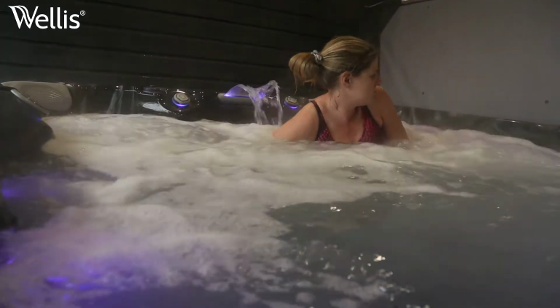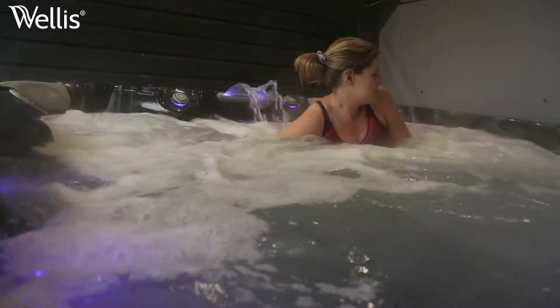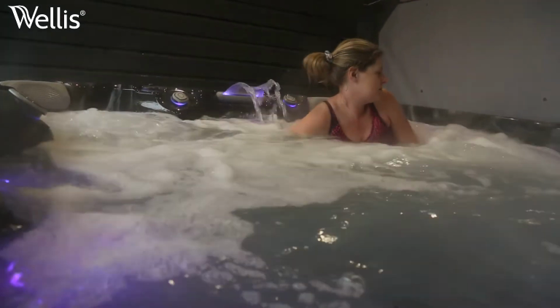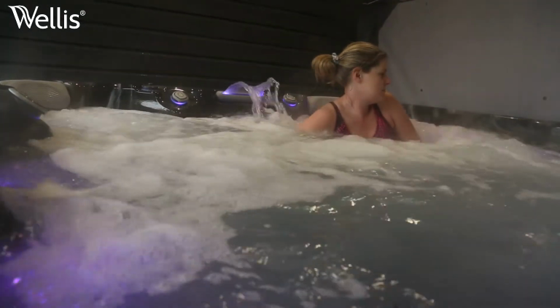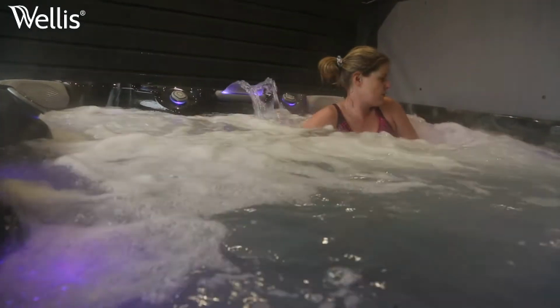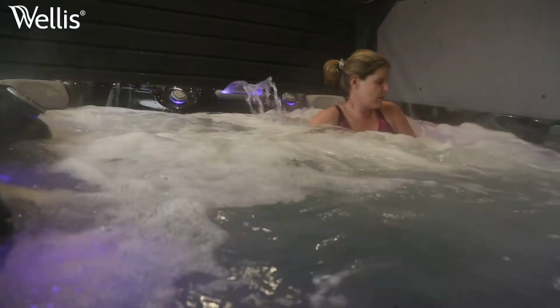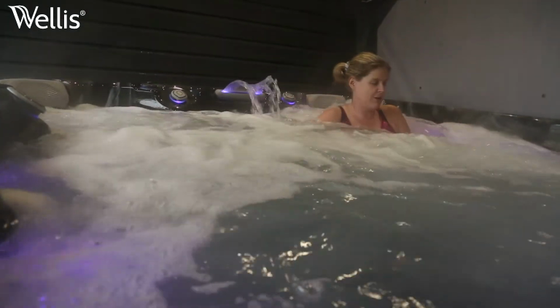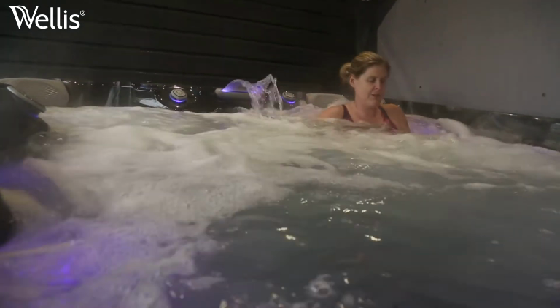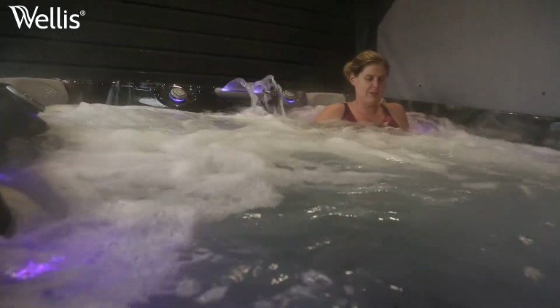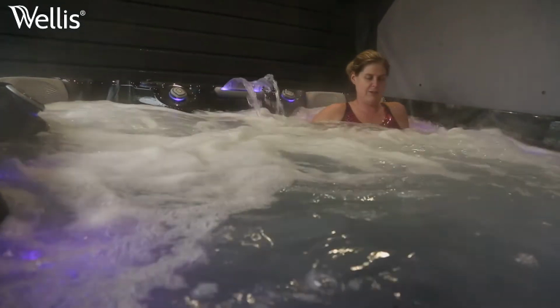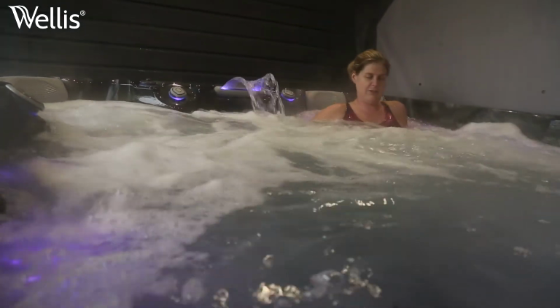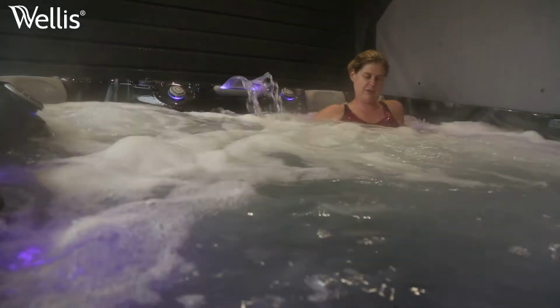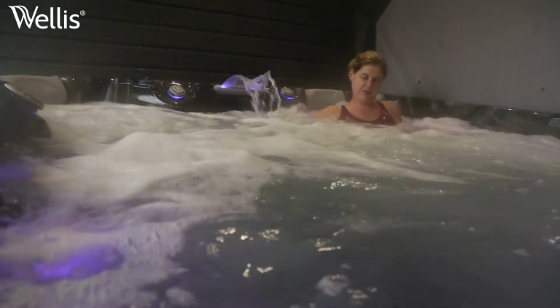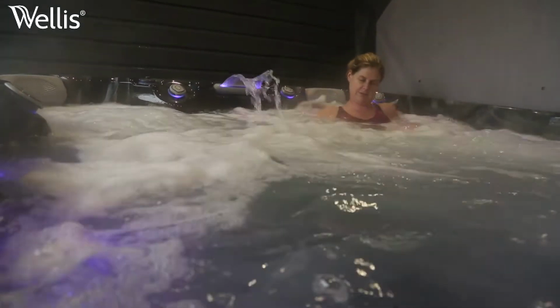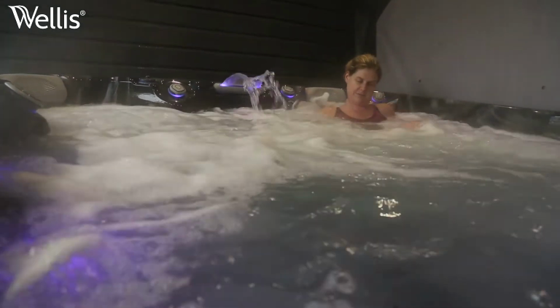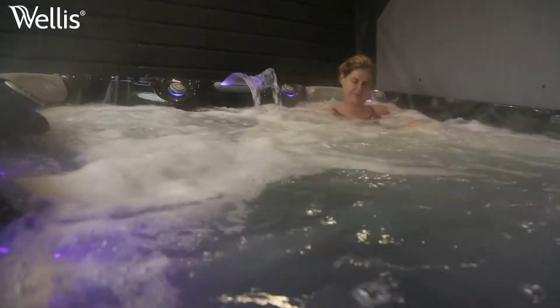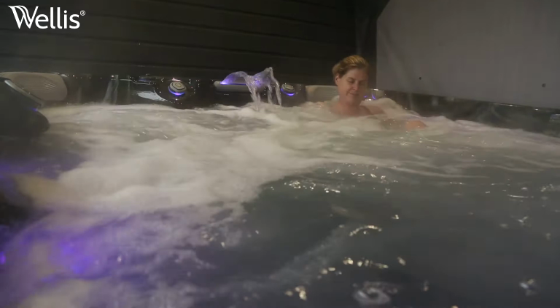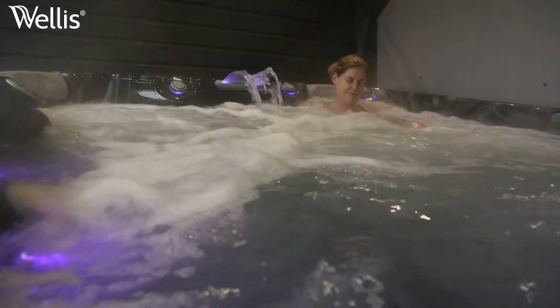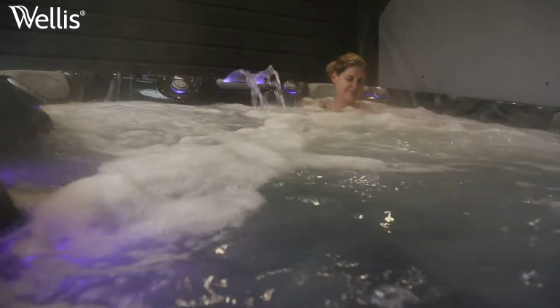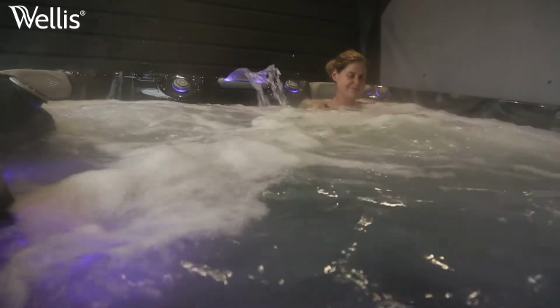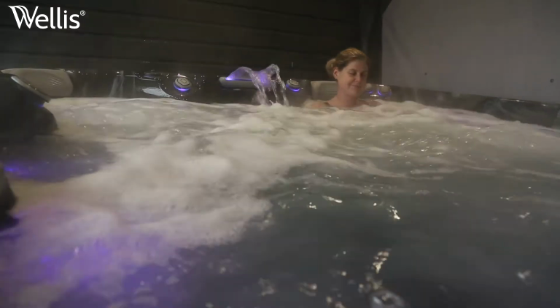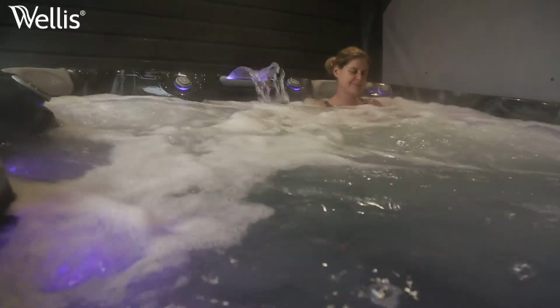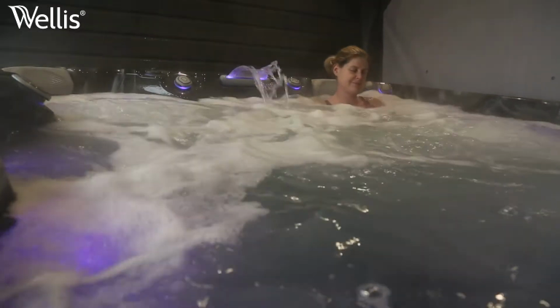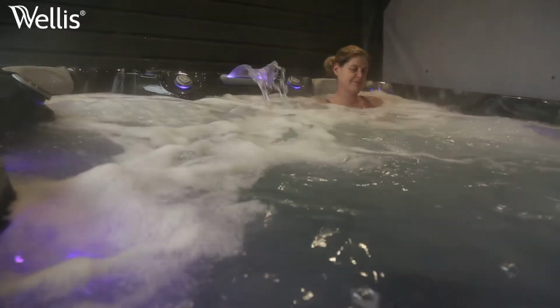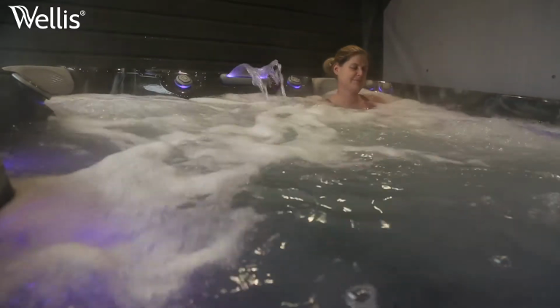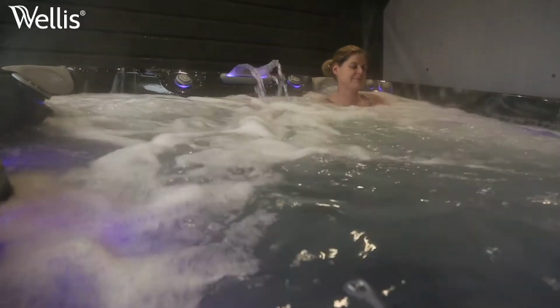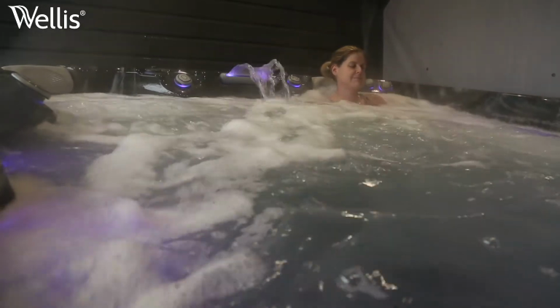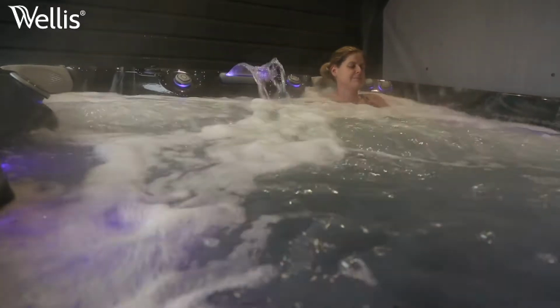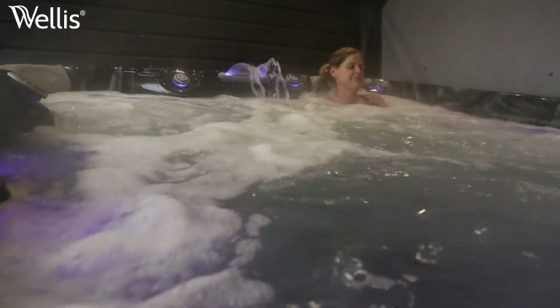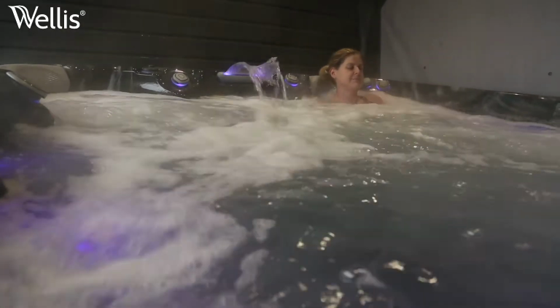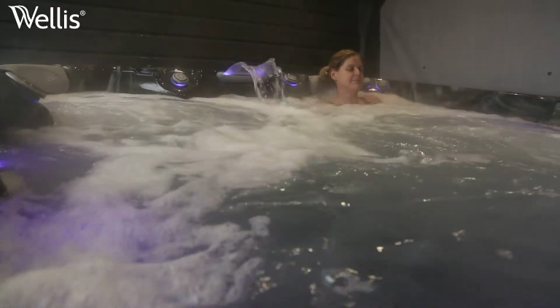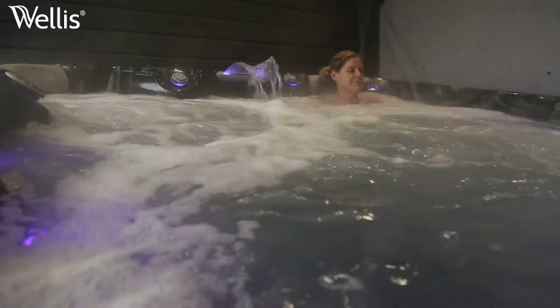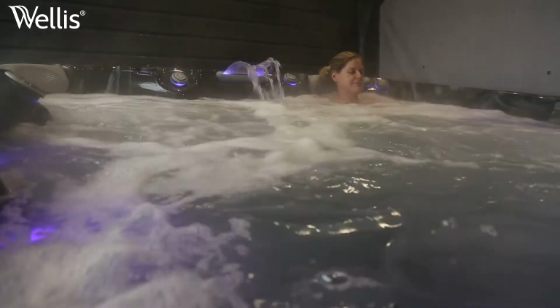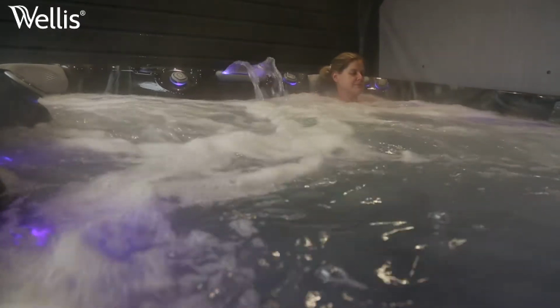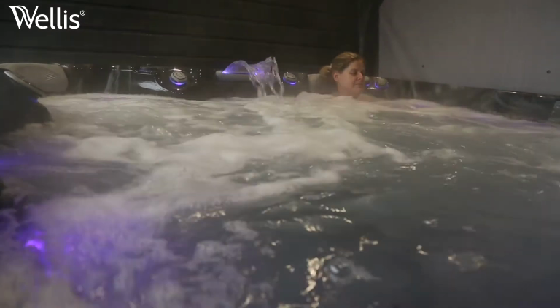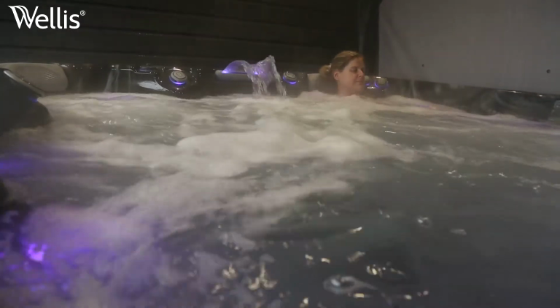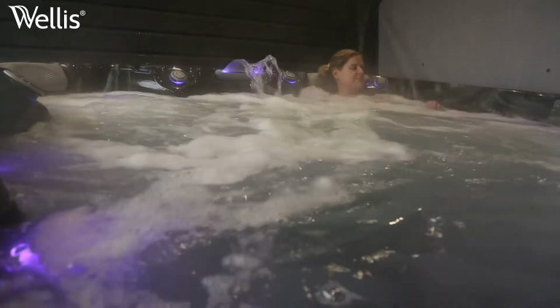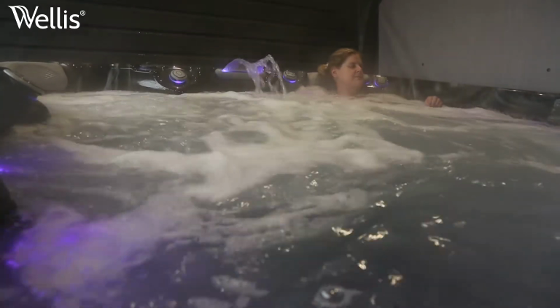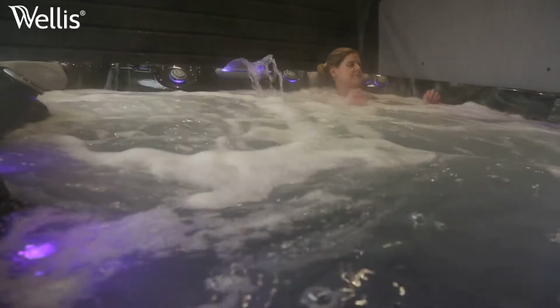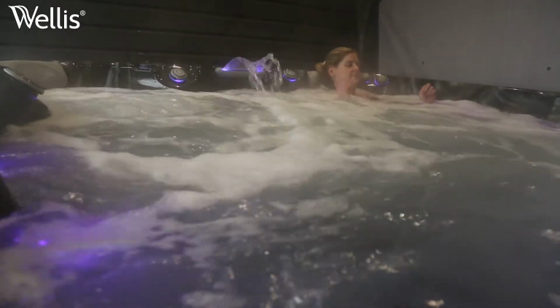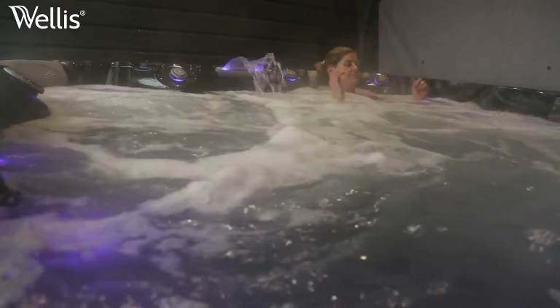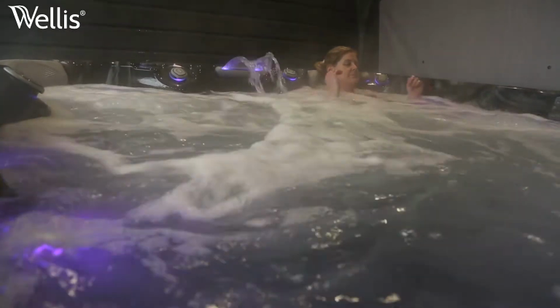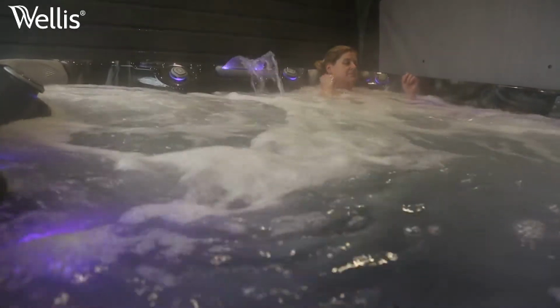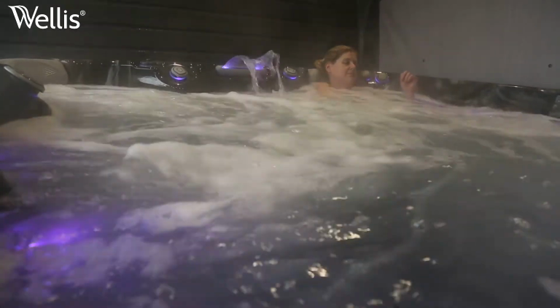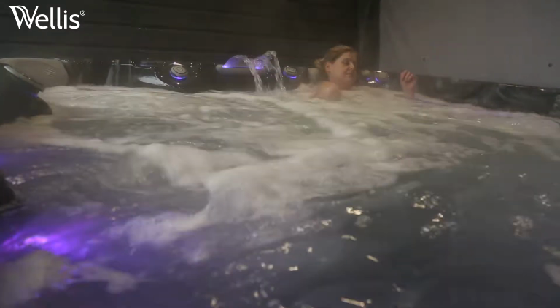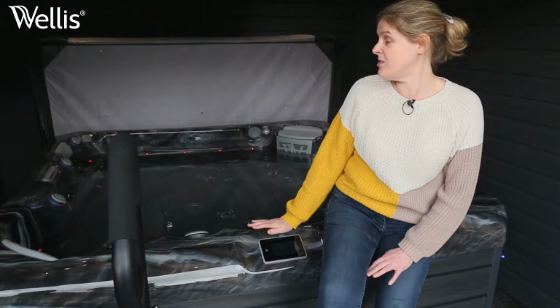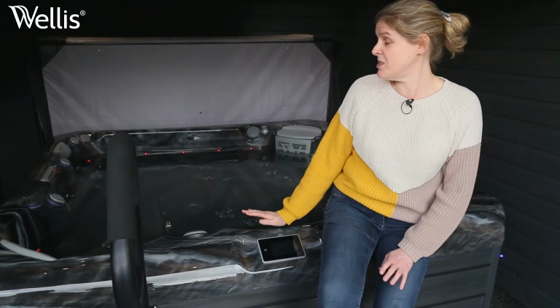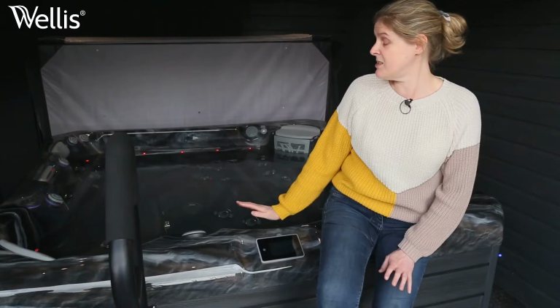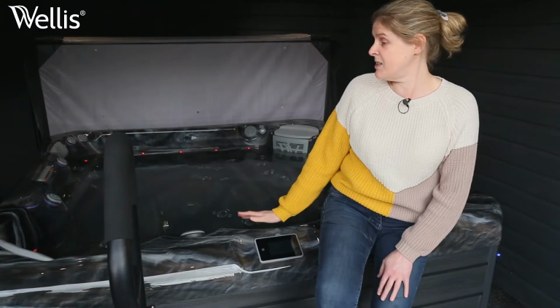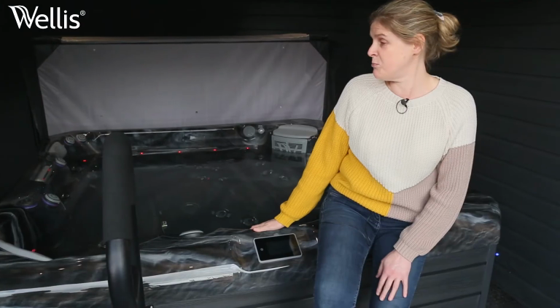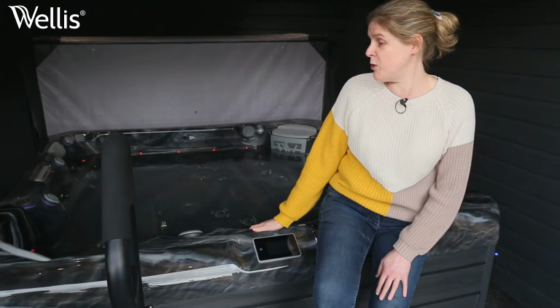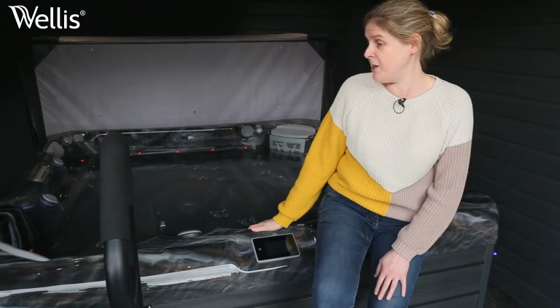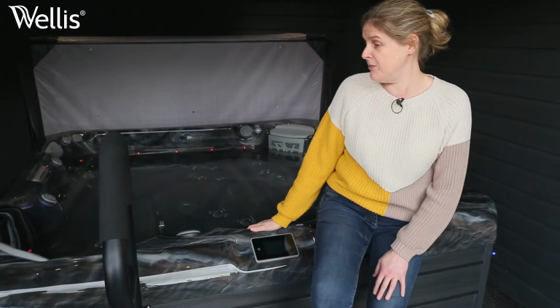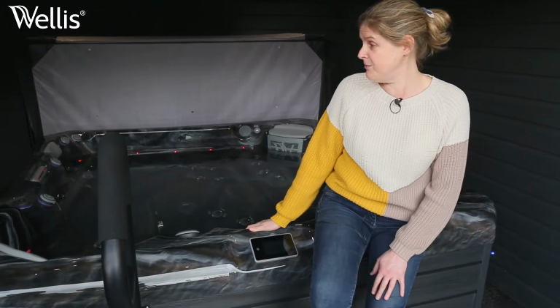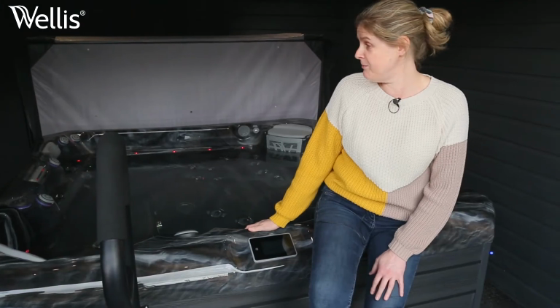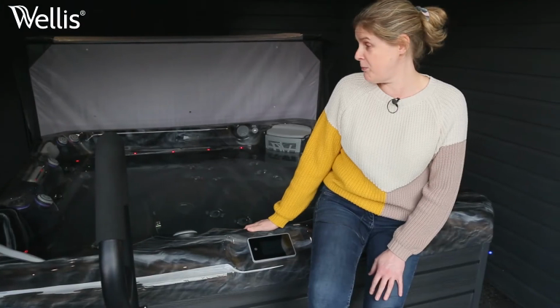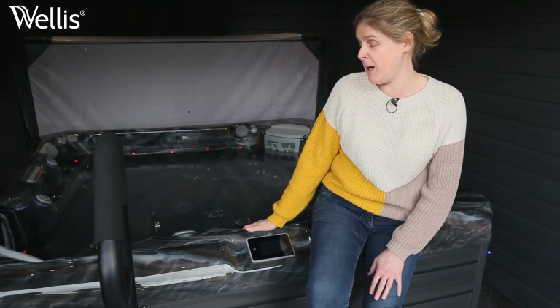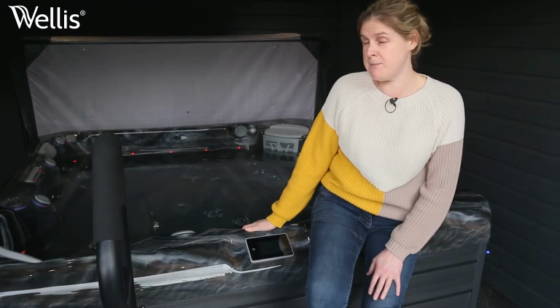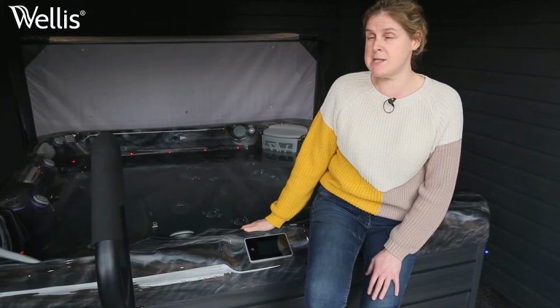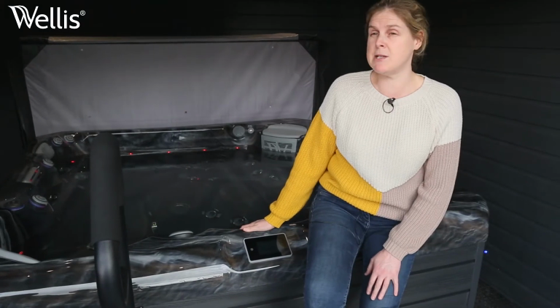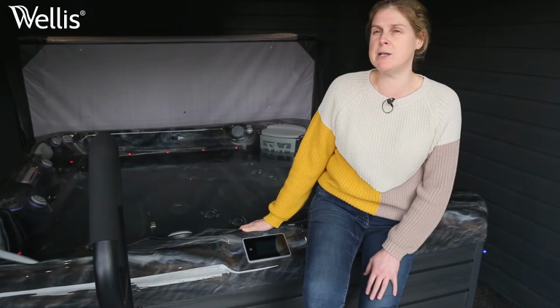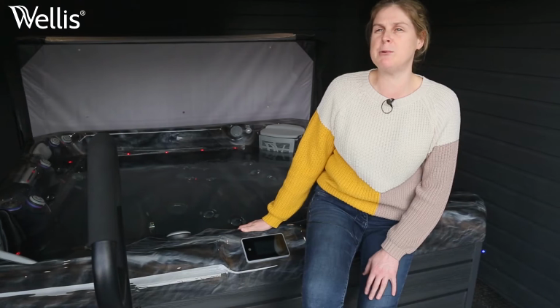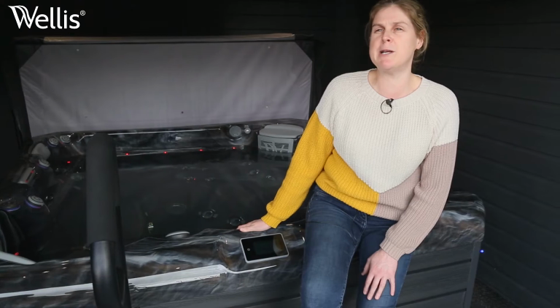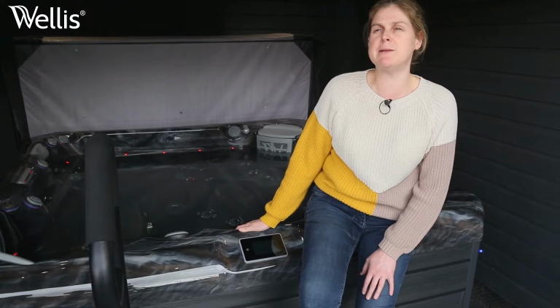I also love the water fountain and the water features — they're just brilliant, absolutely brilliant.